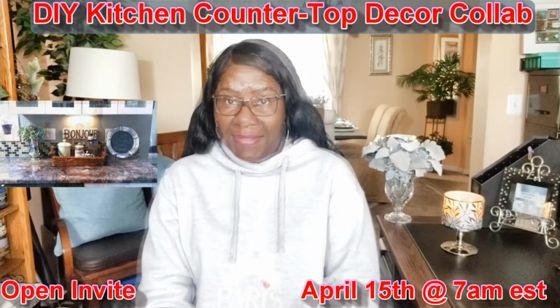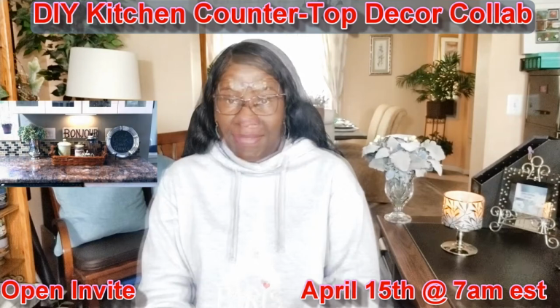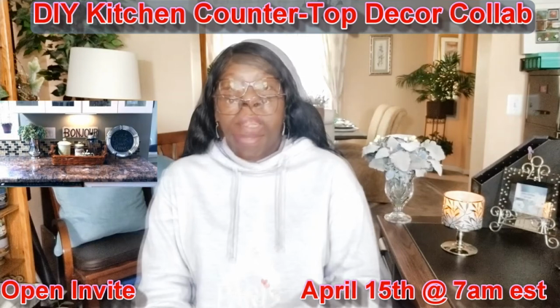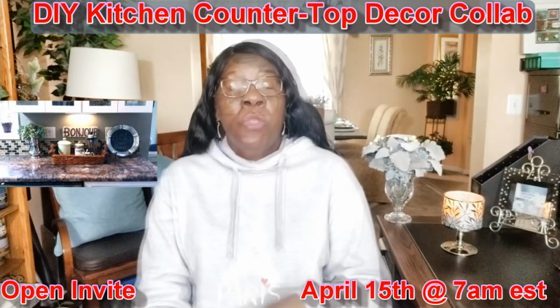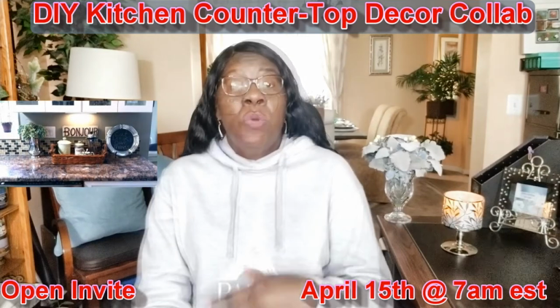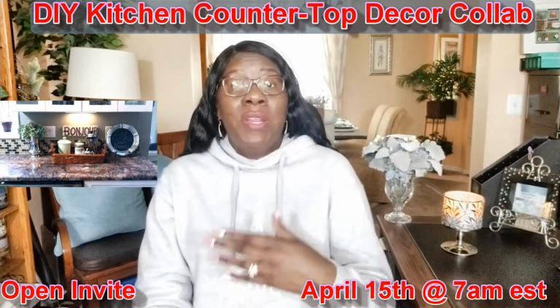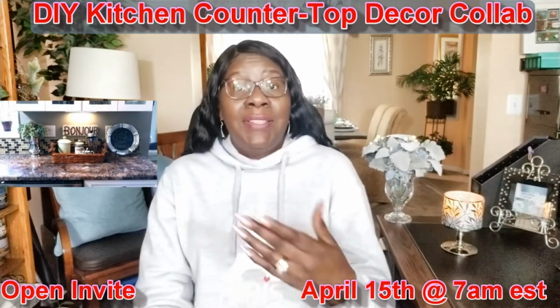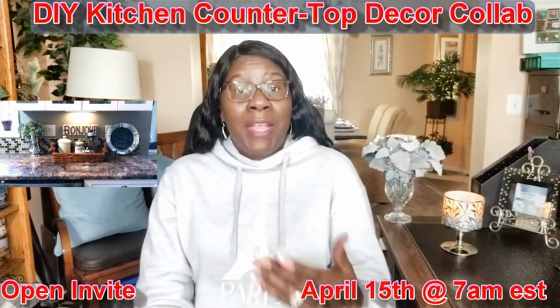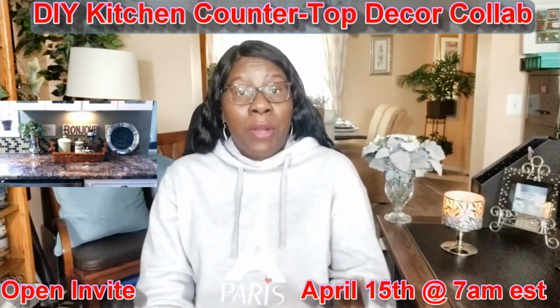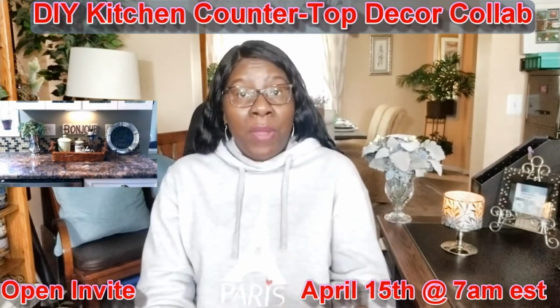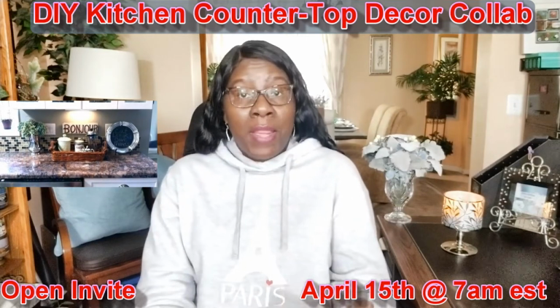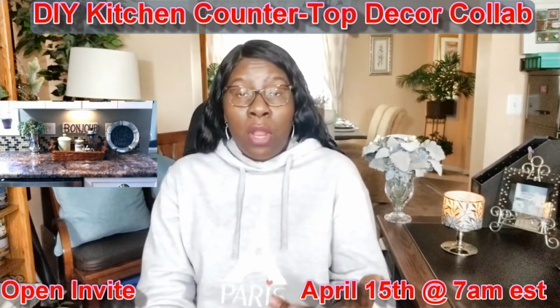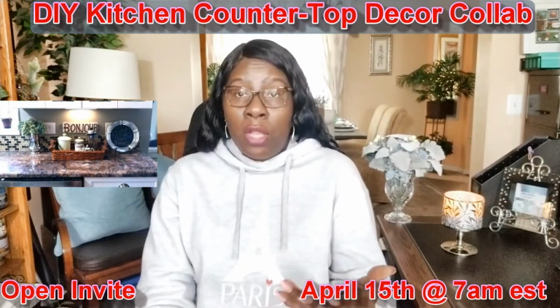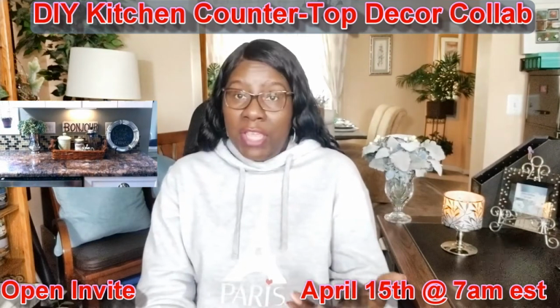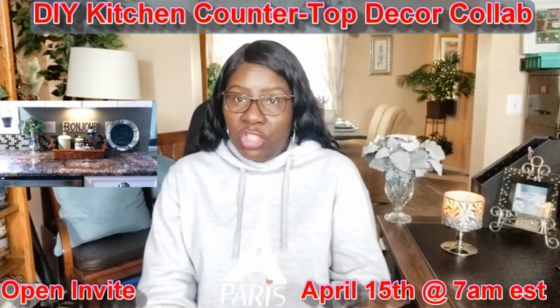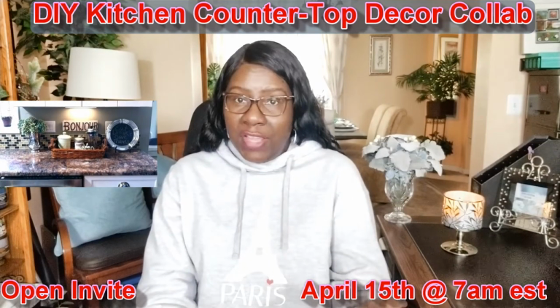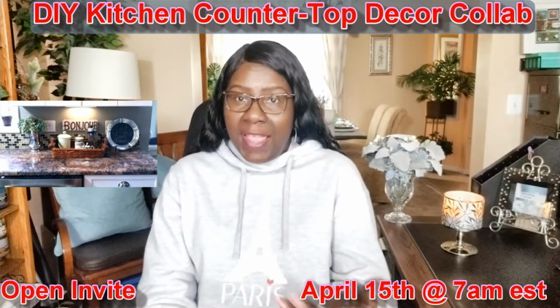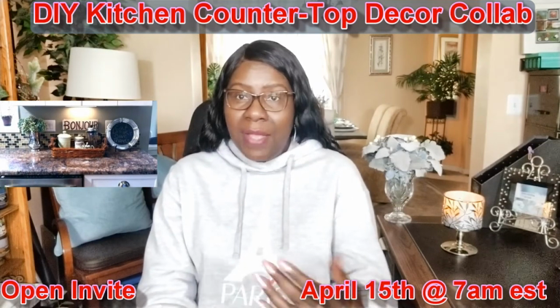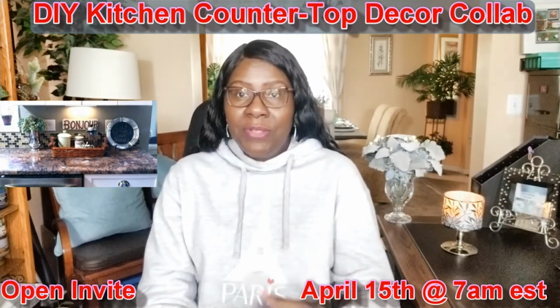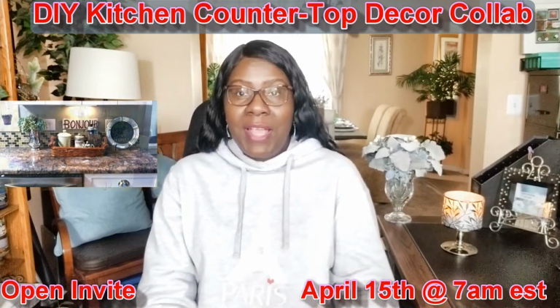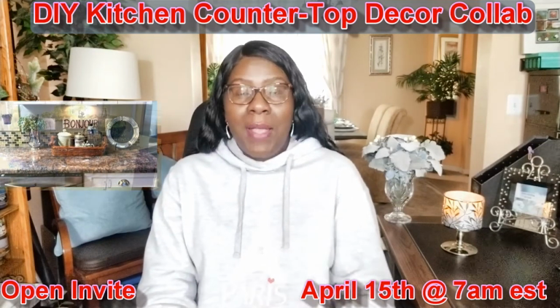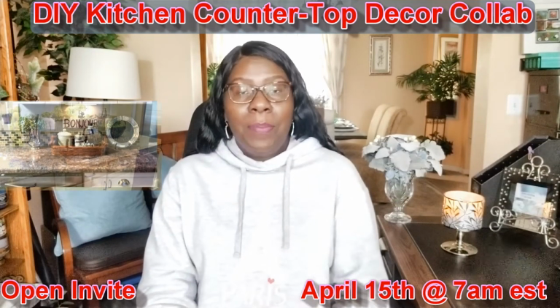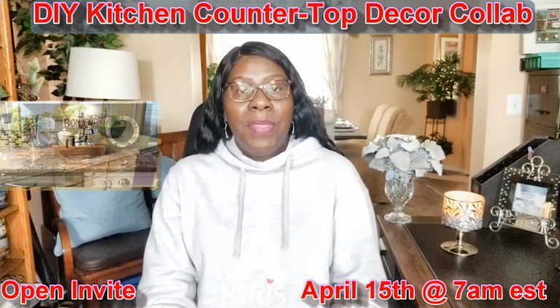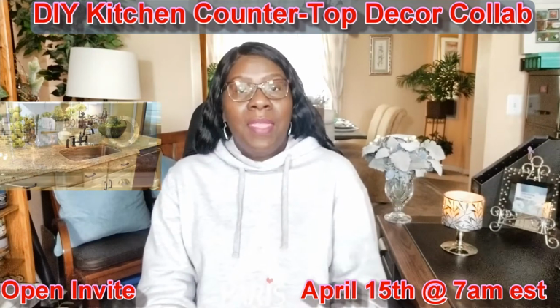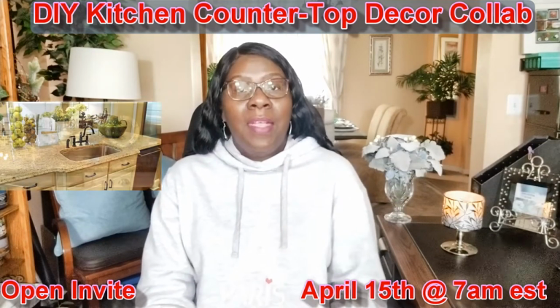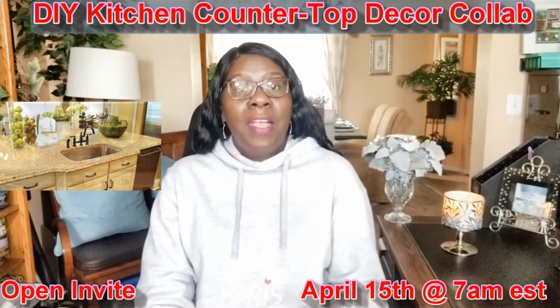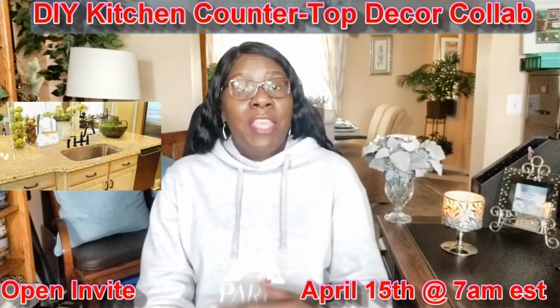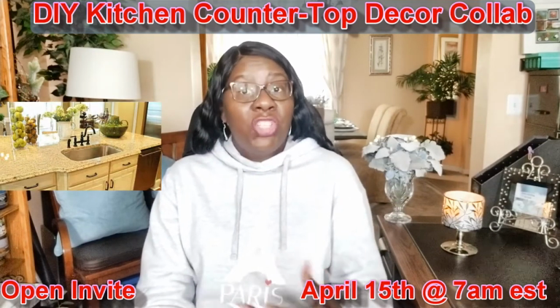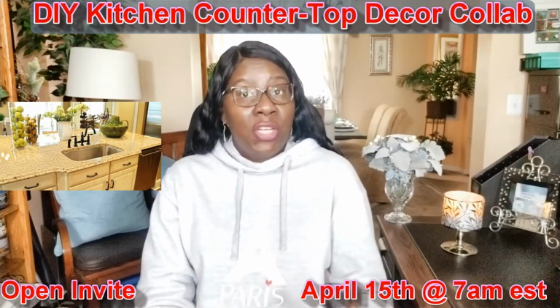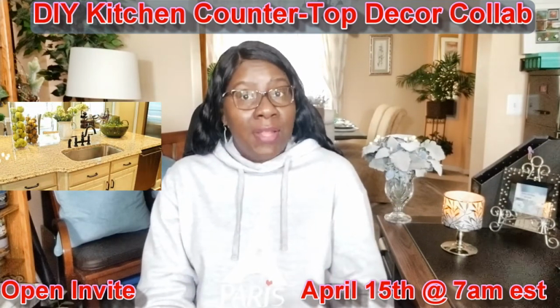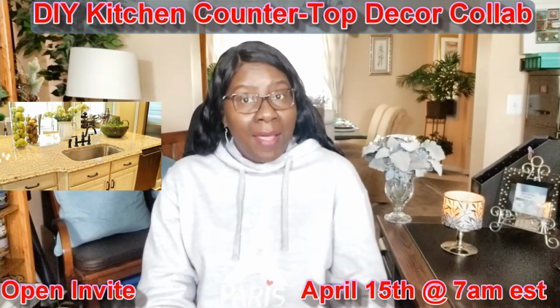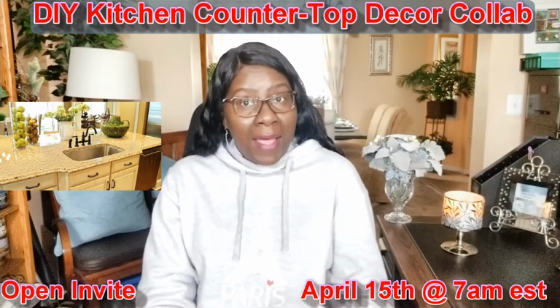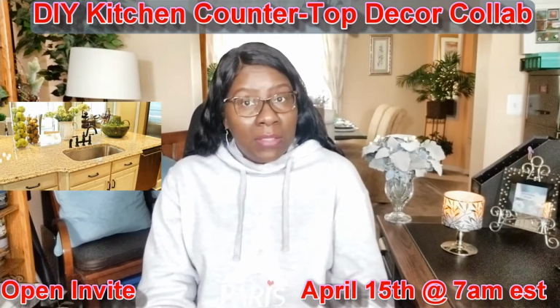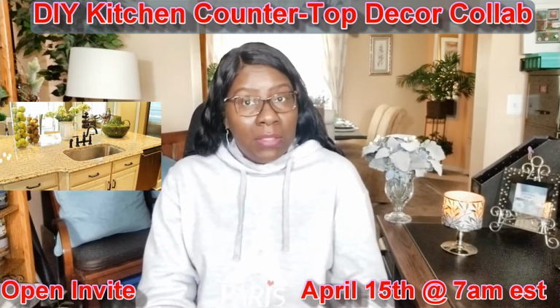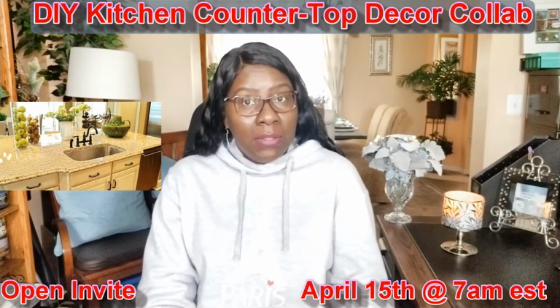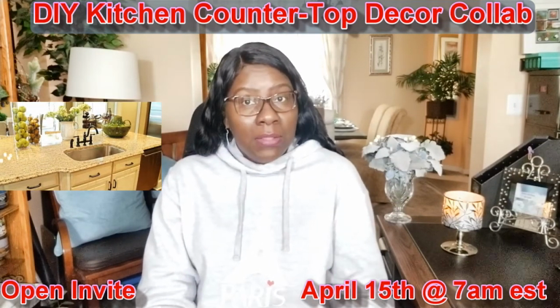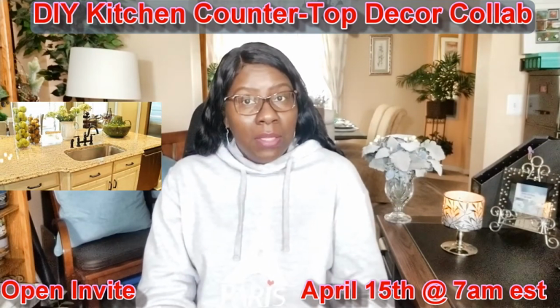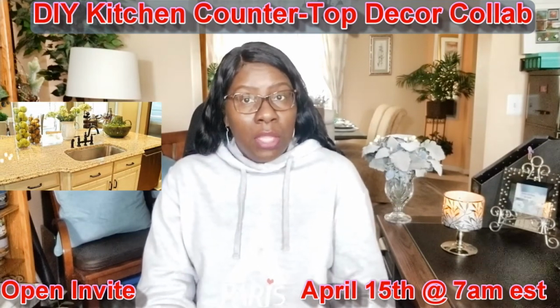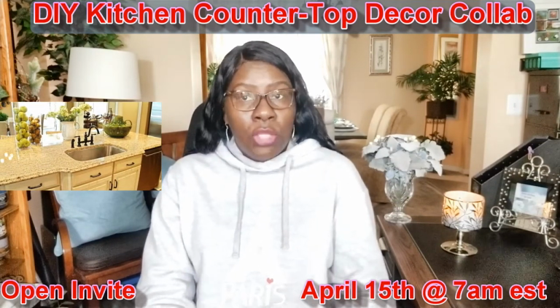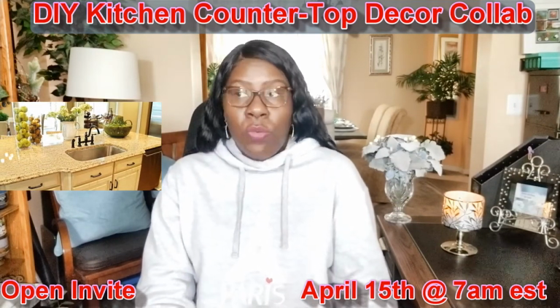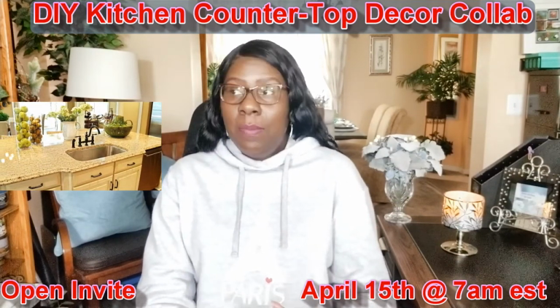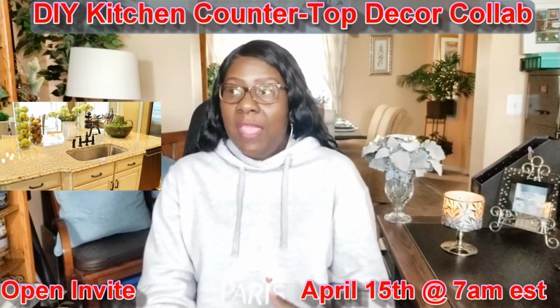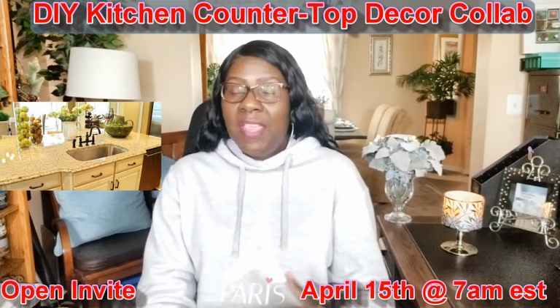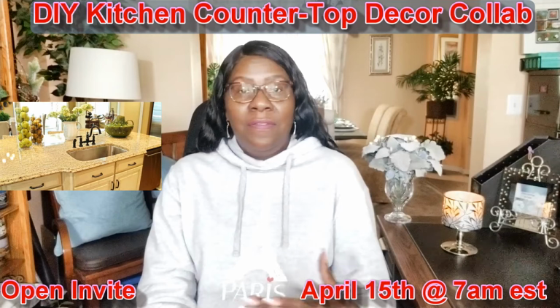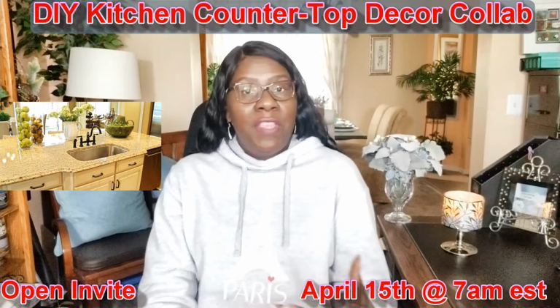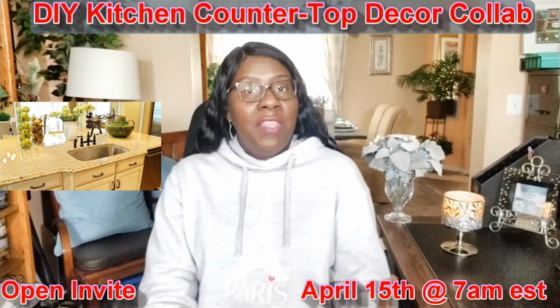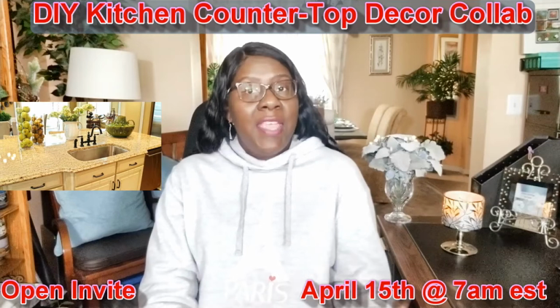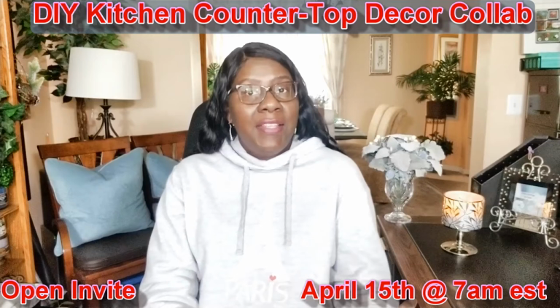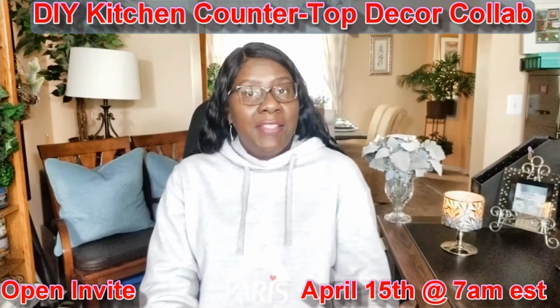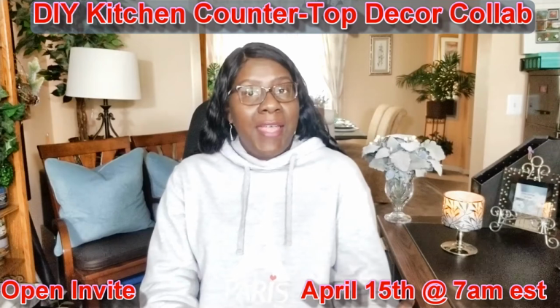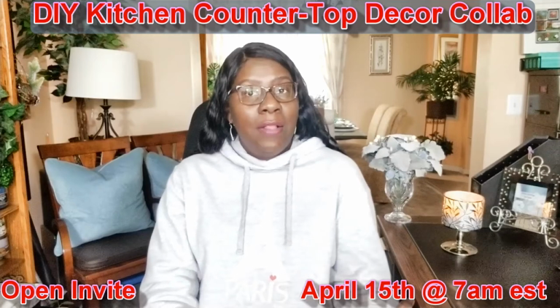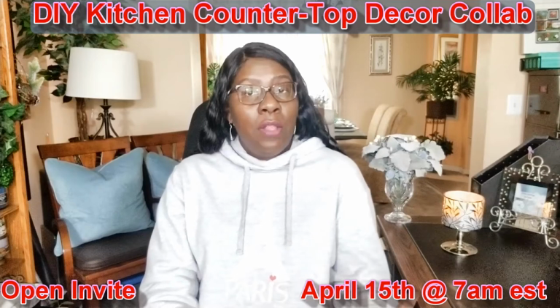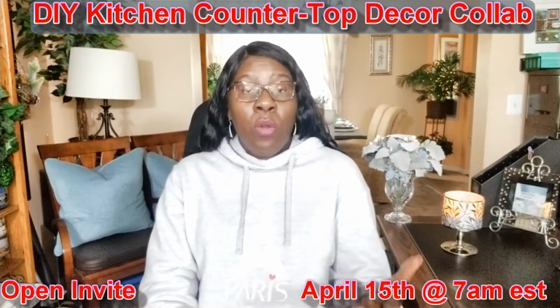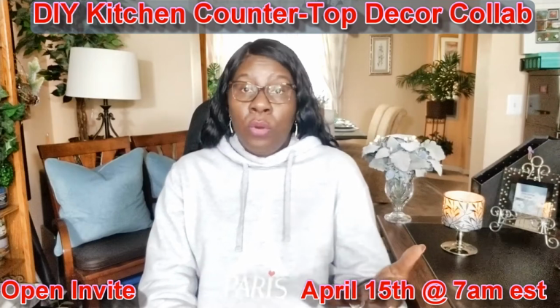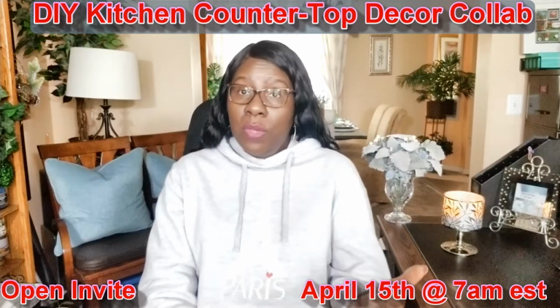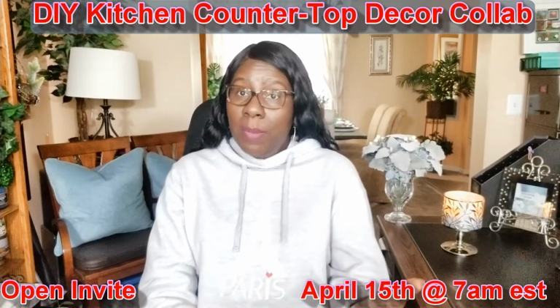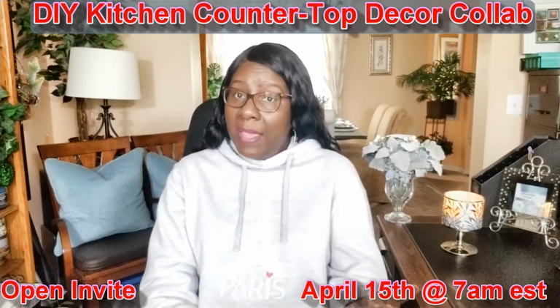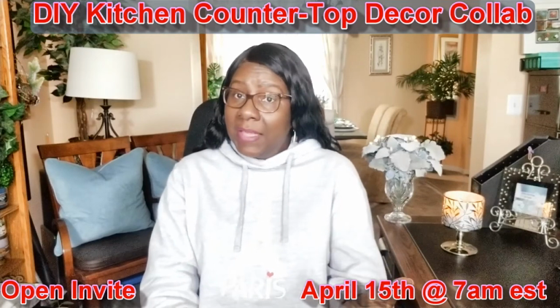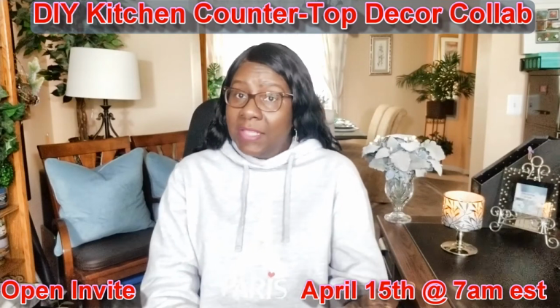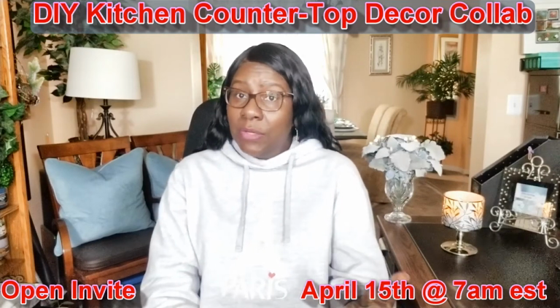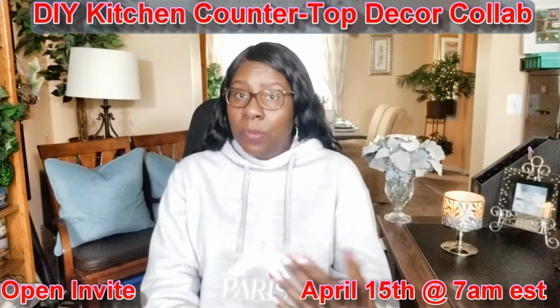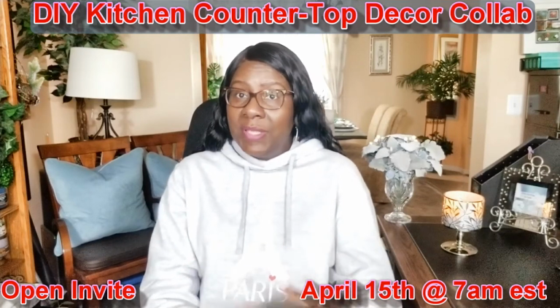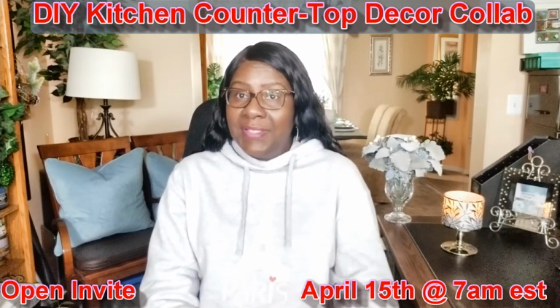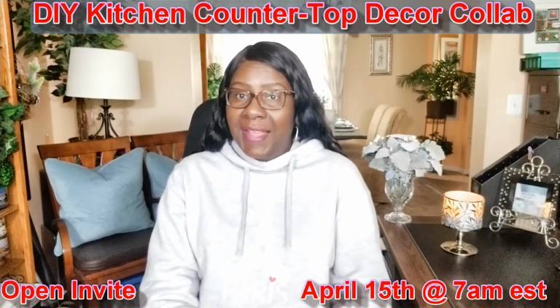You are to decorate a kitchen countertop or a kitchen island. You can make it vignette style or you can make it centerpiece style.